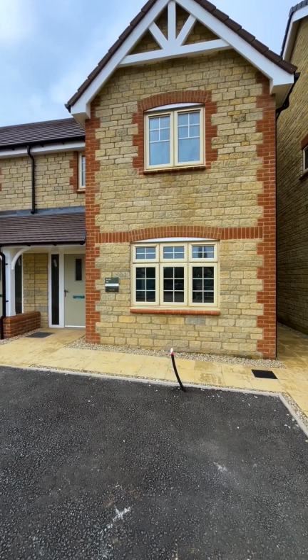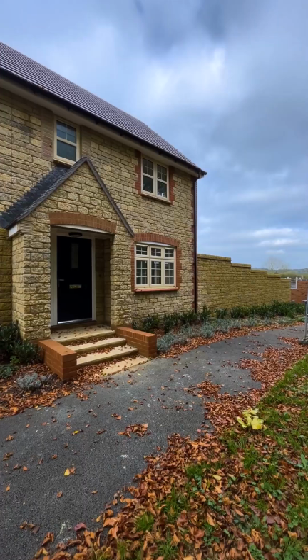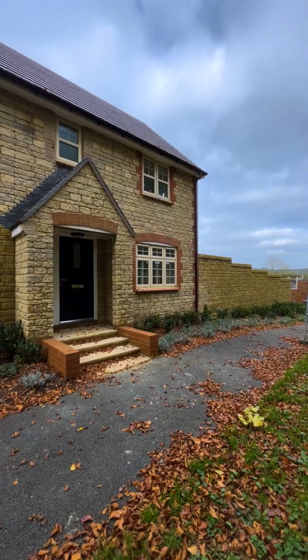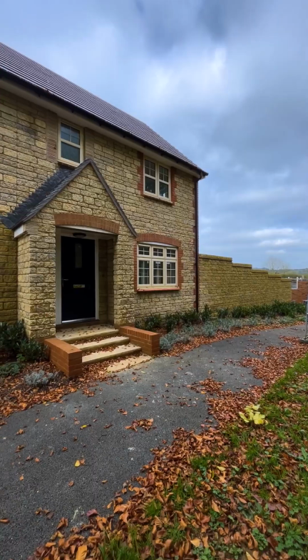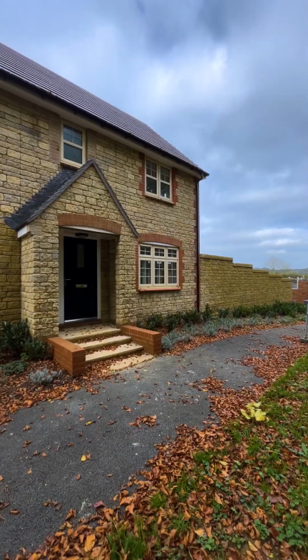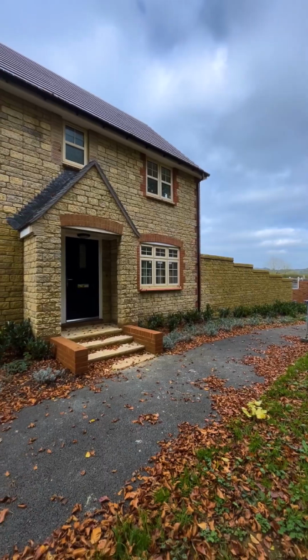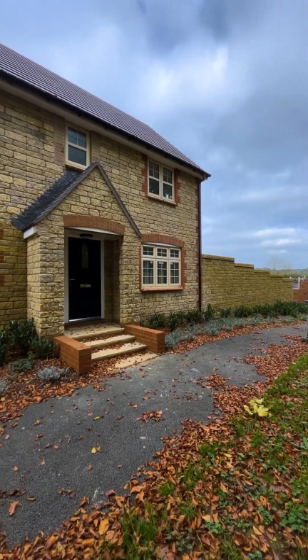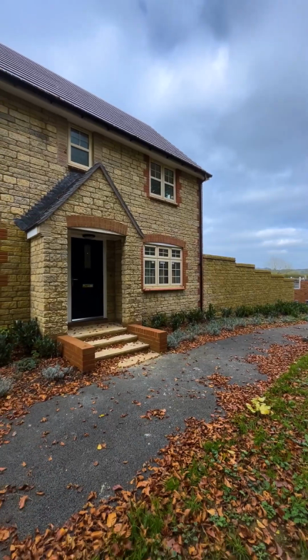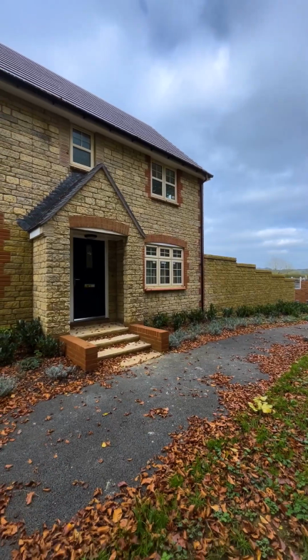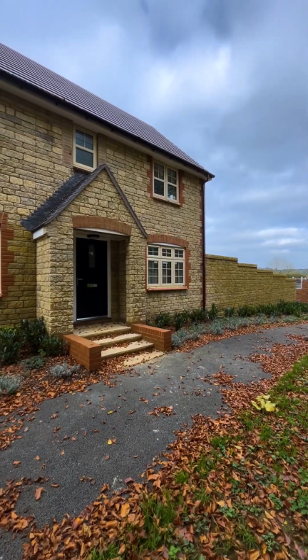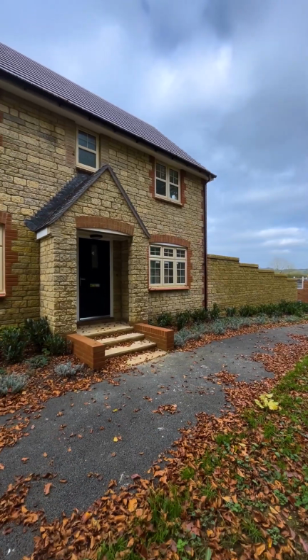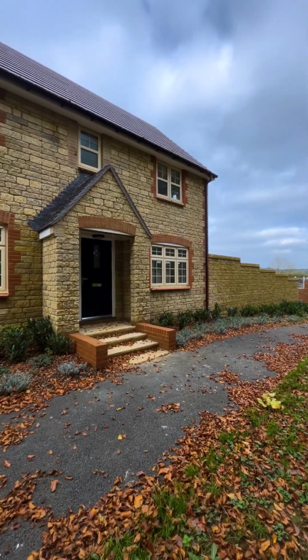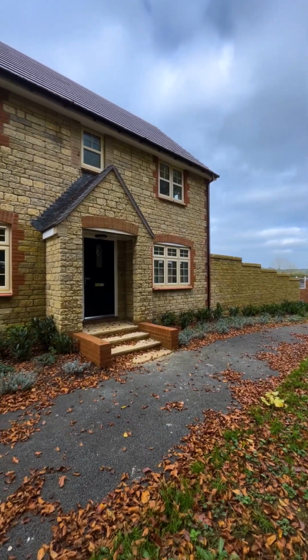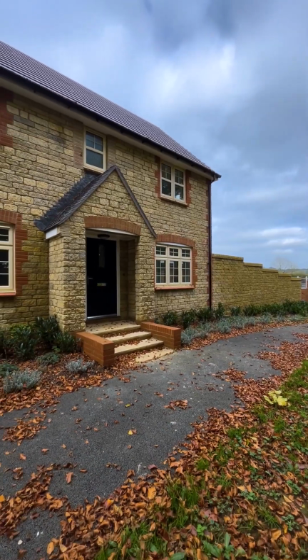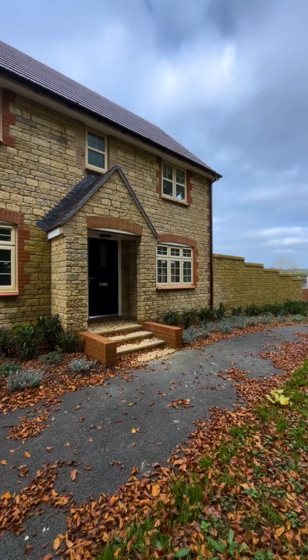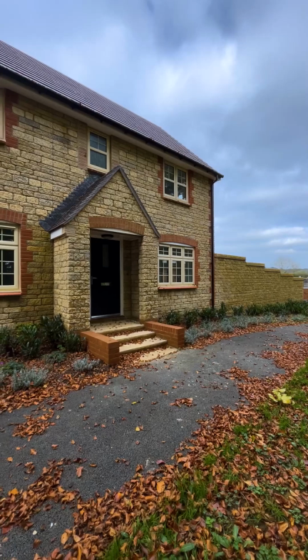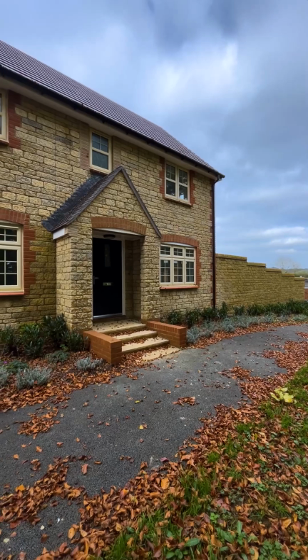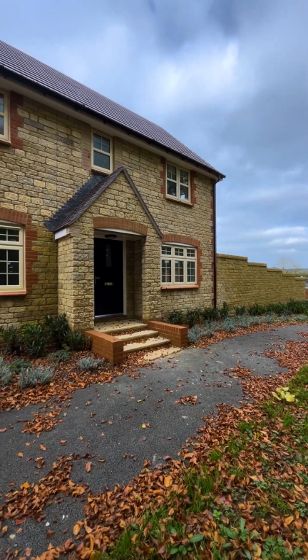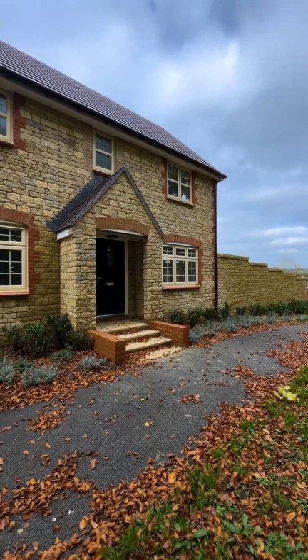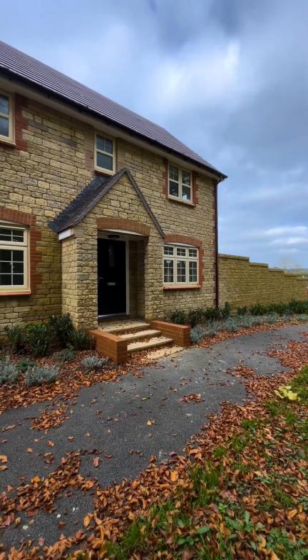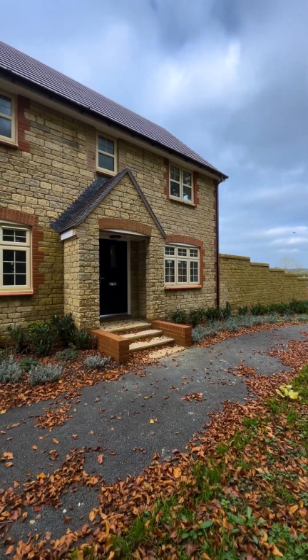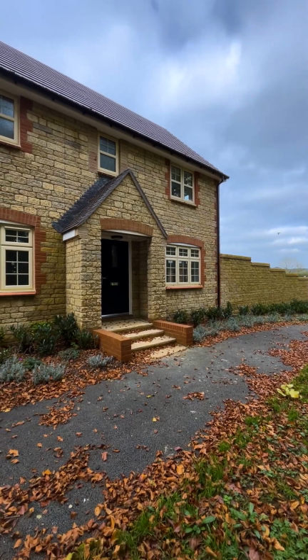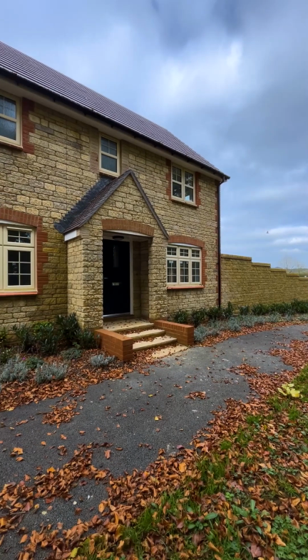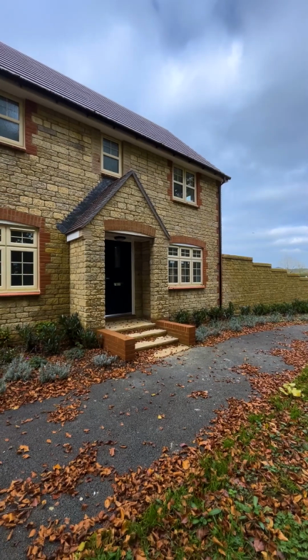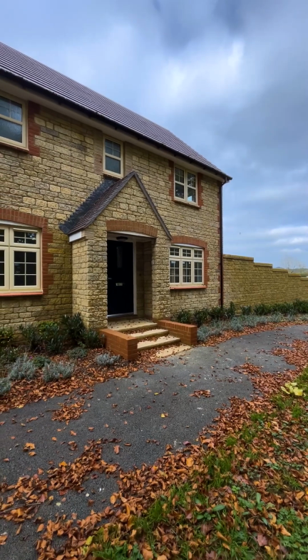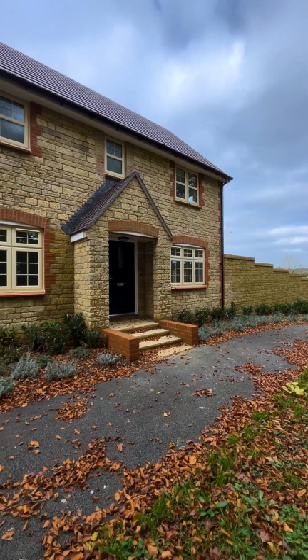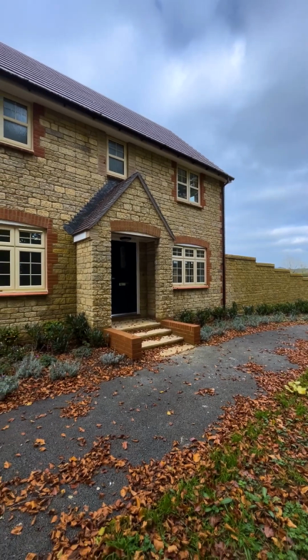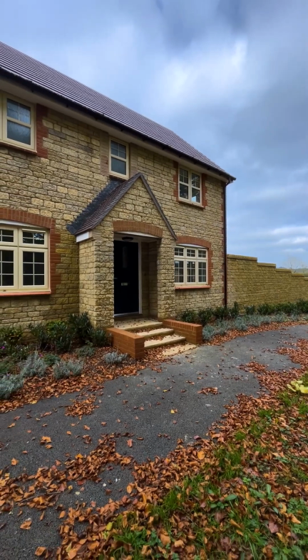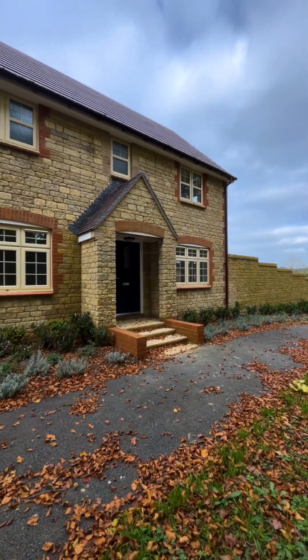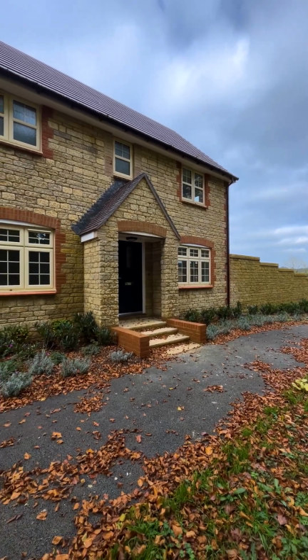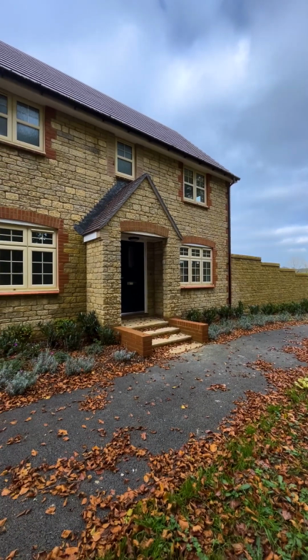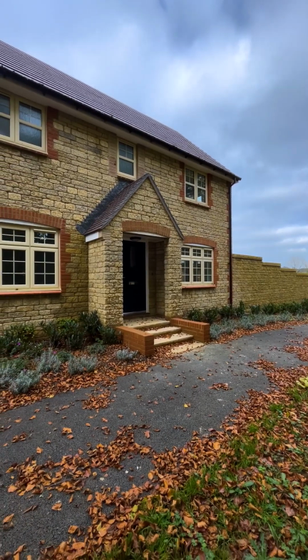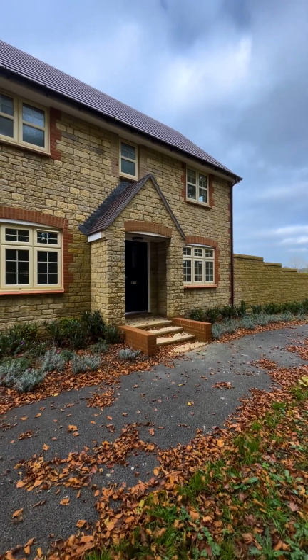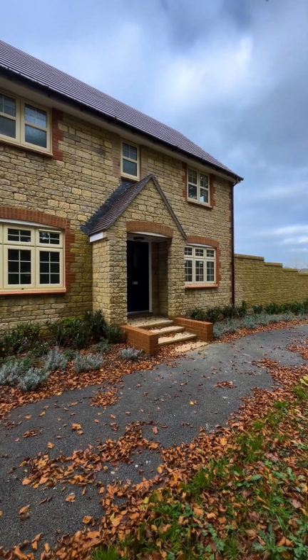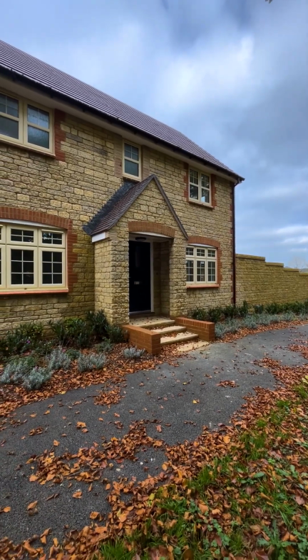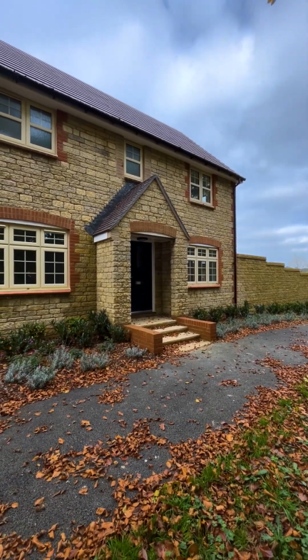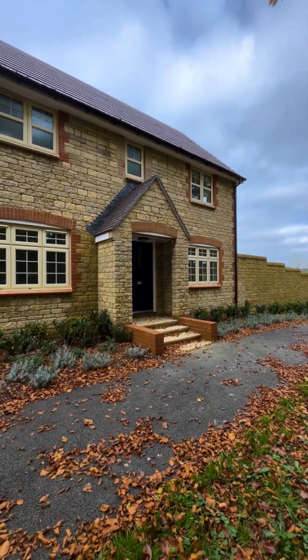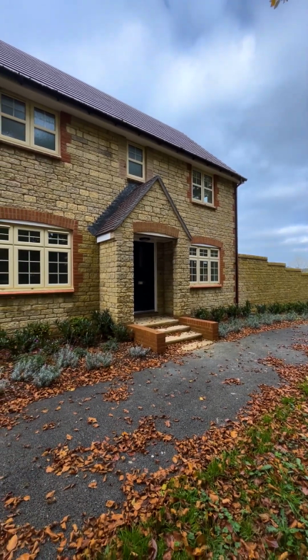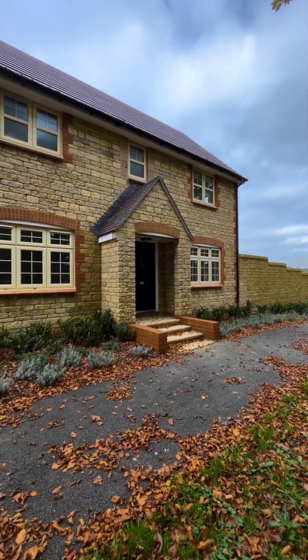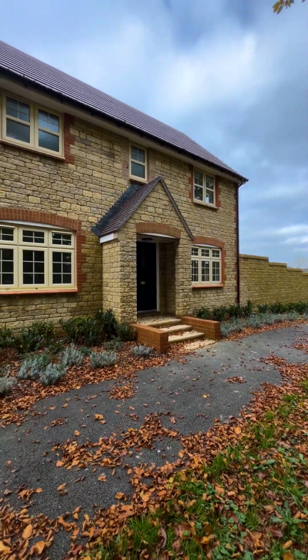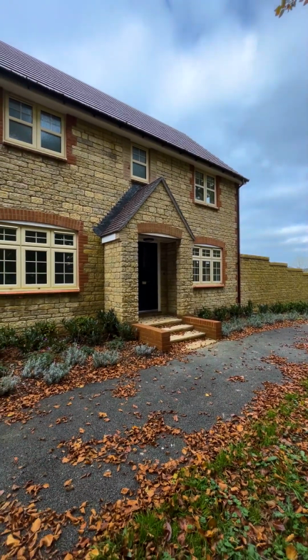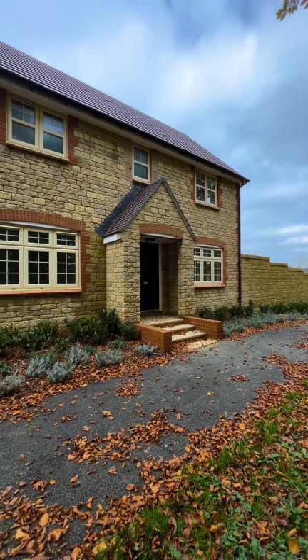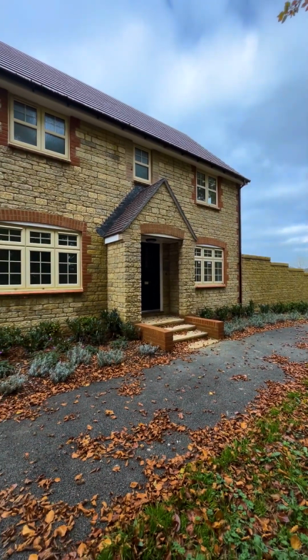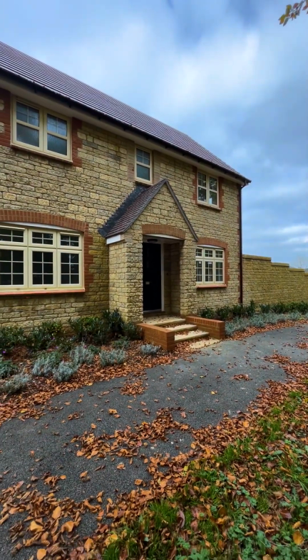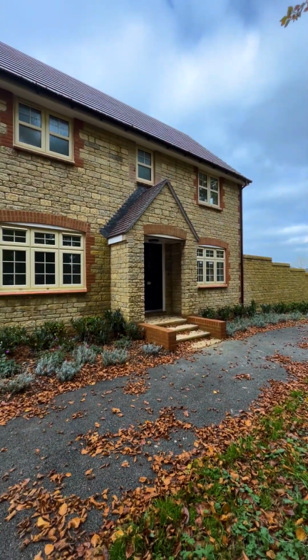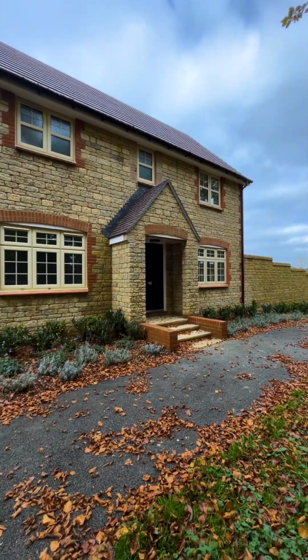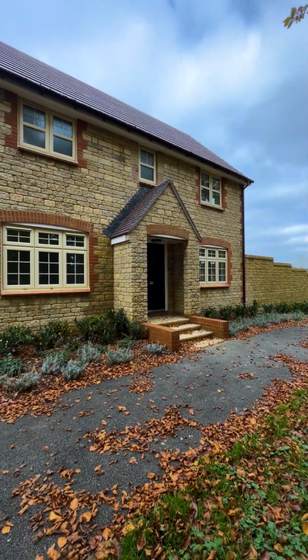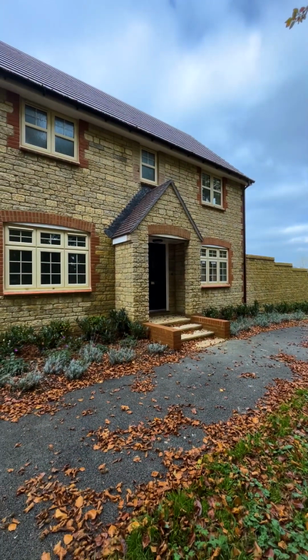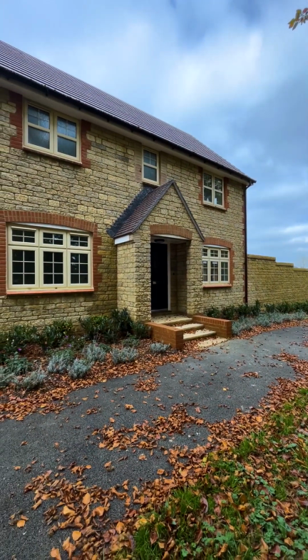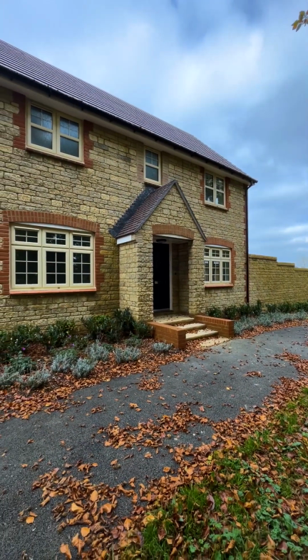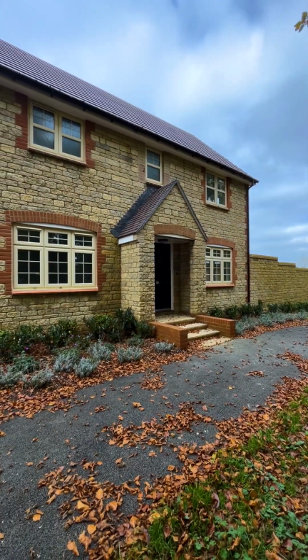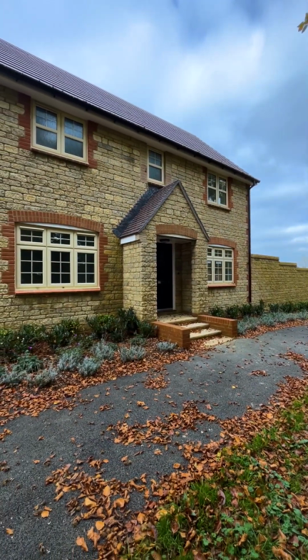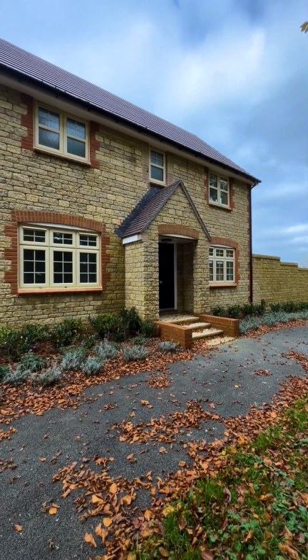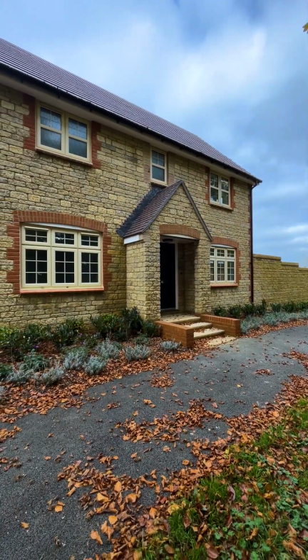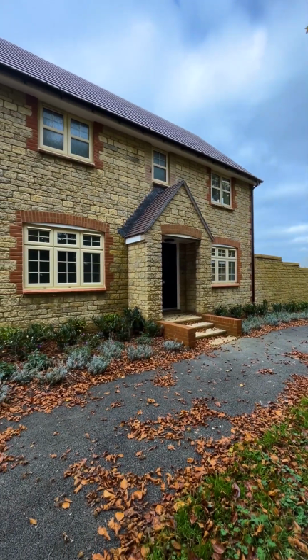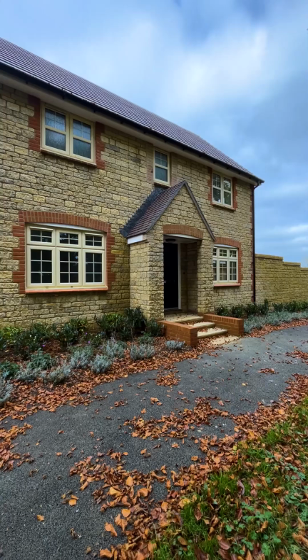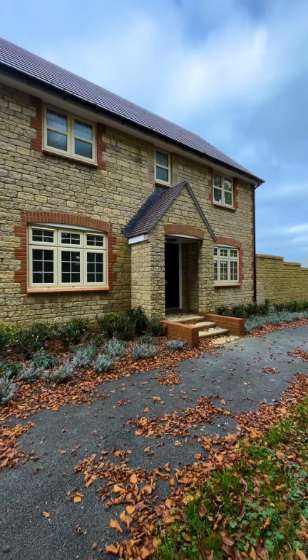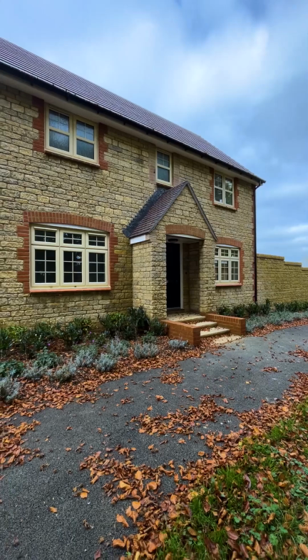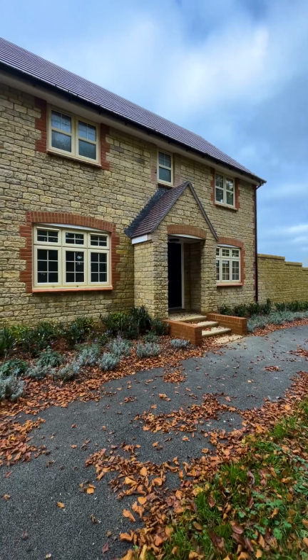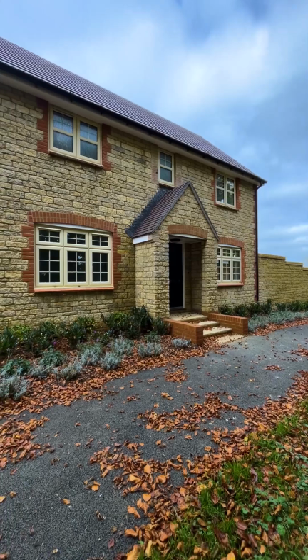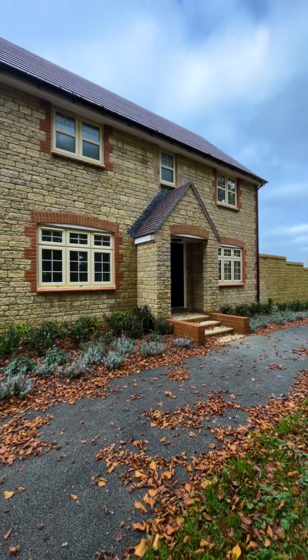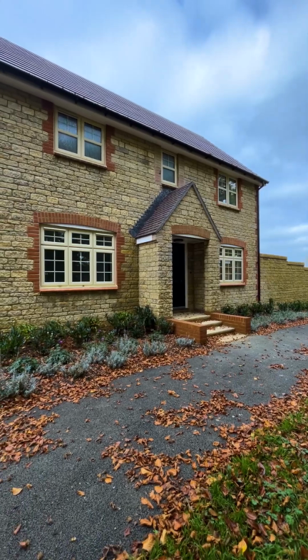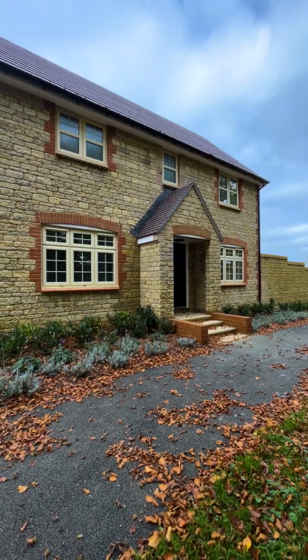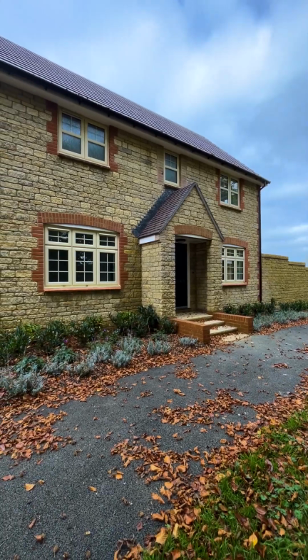The Foxham is a fine three bedroom detached home offering over 1100 square feet of accommodation space.